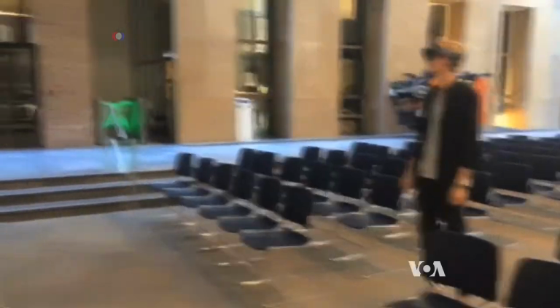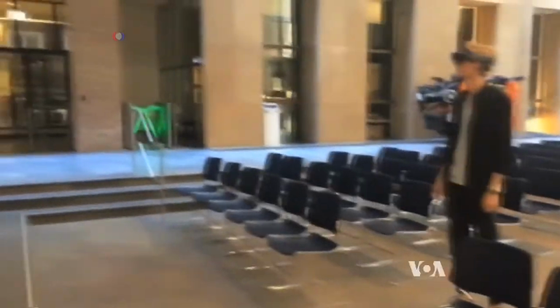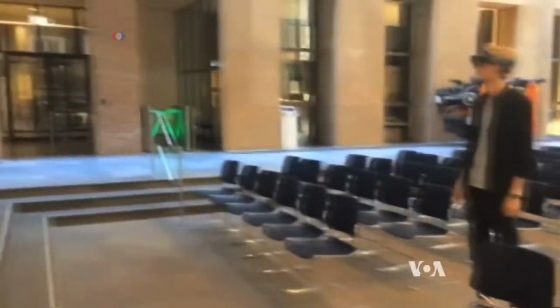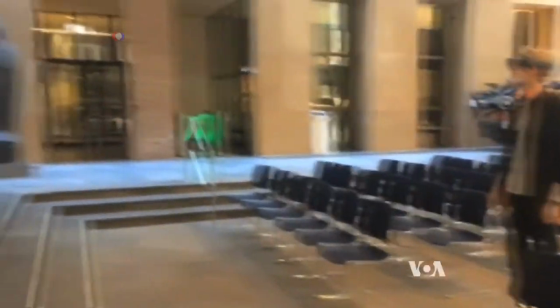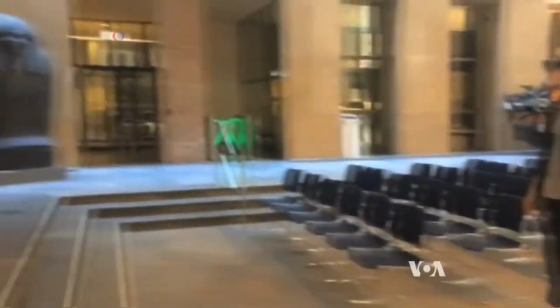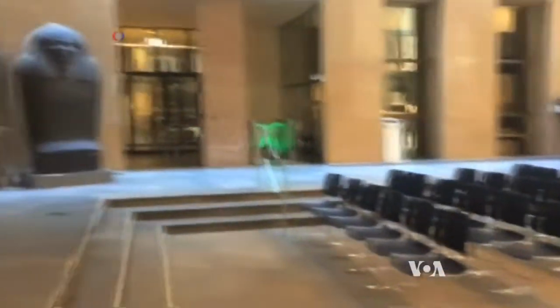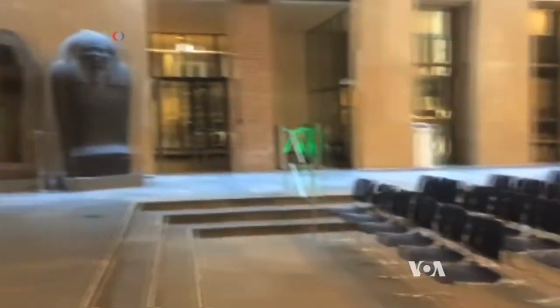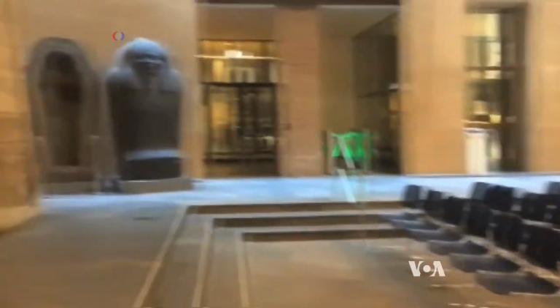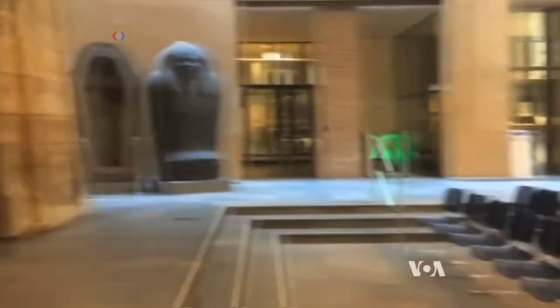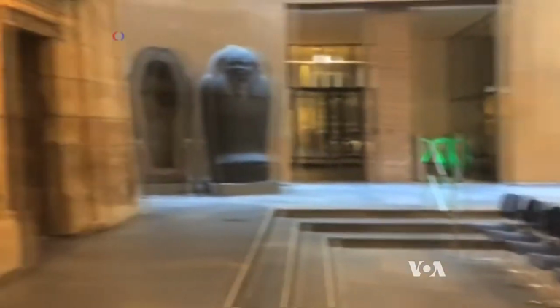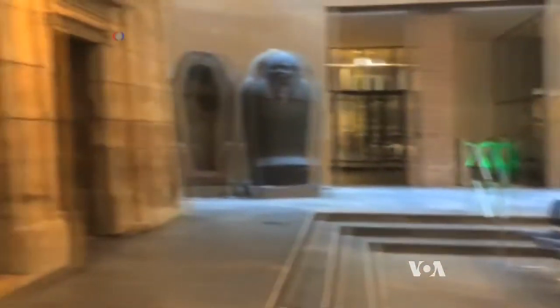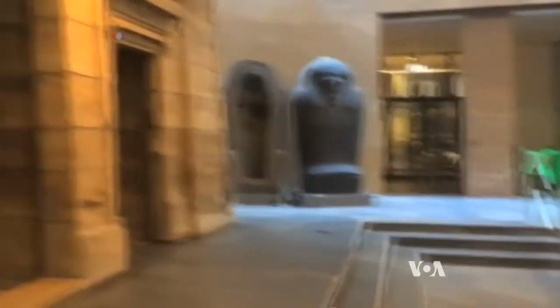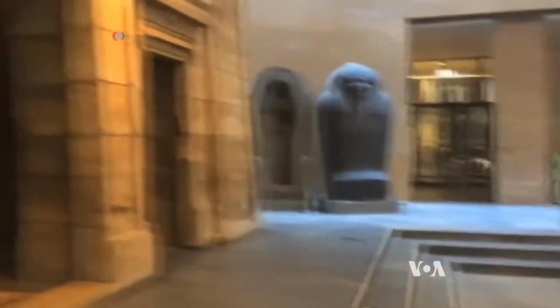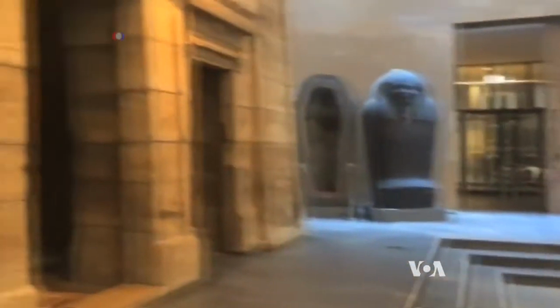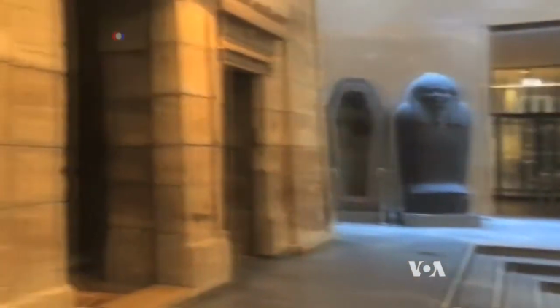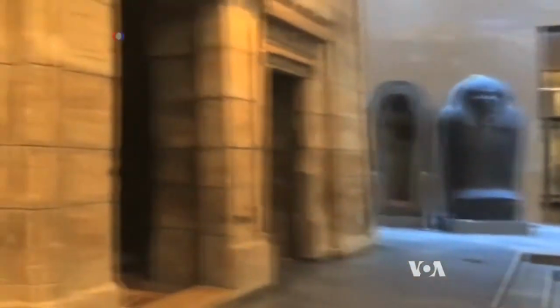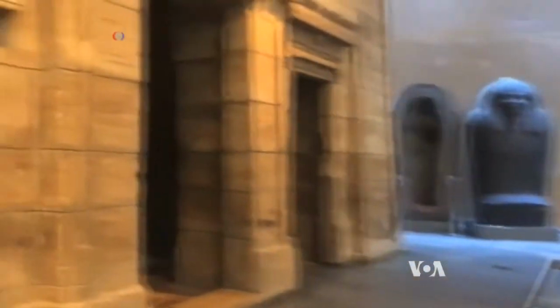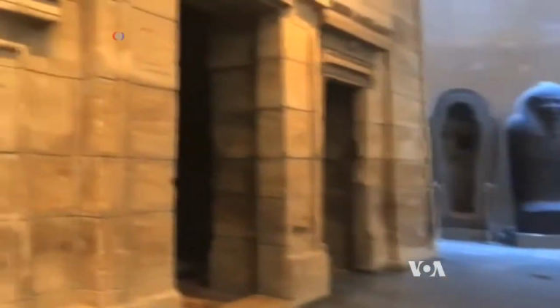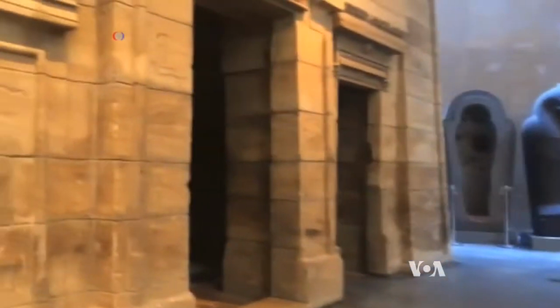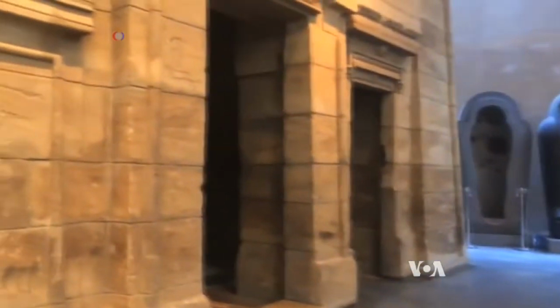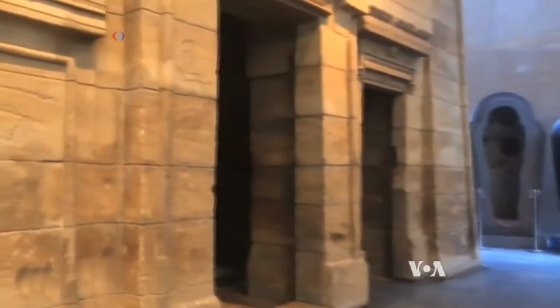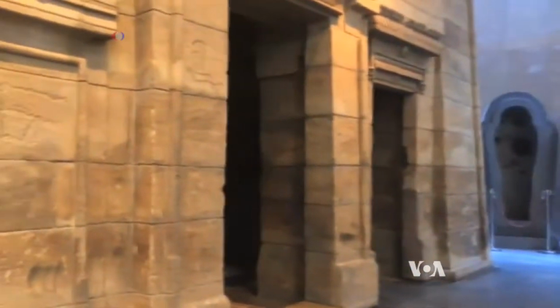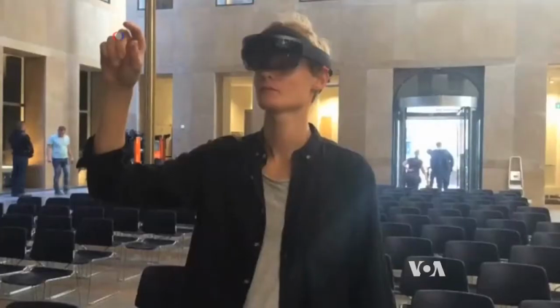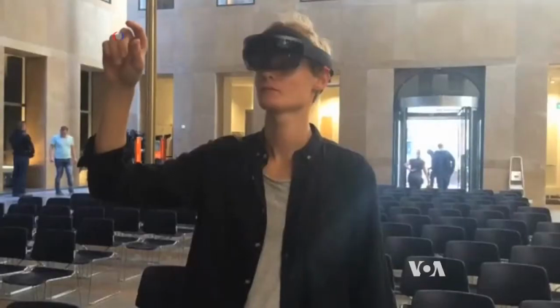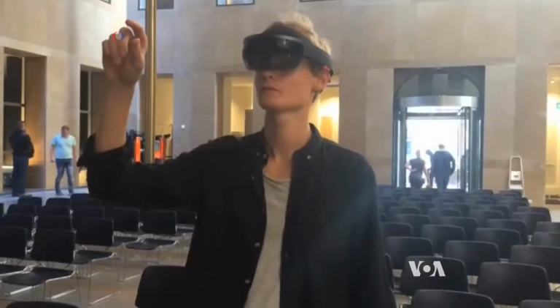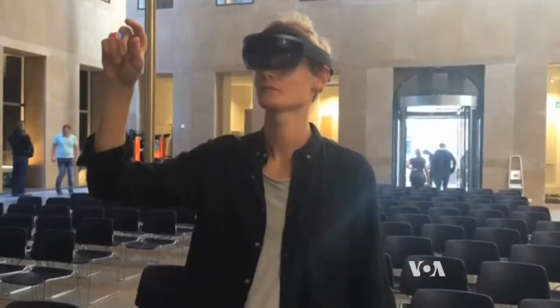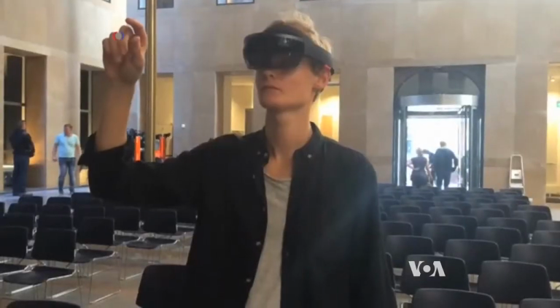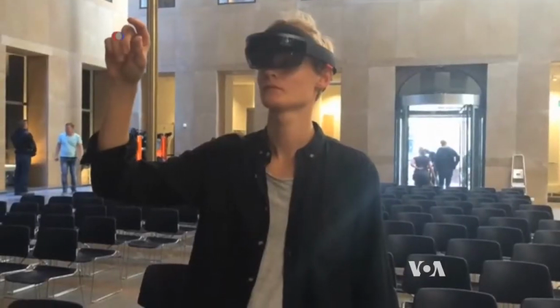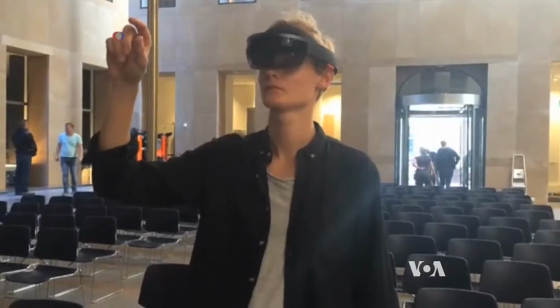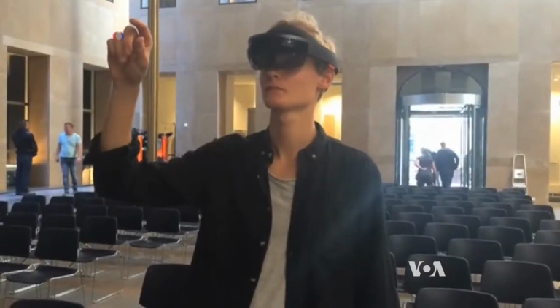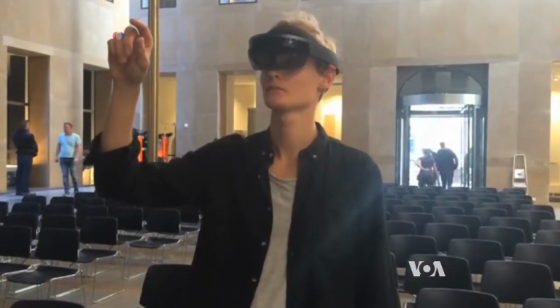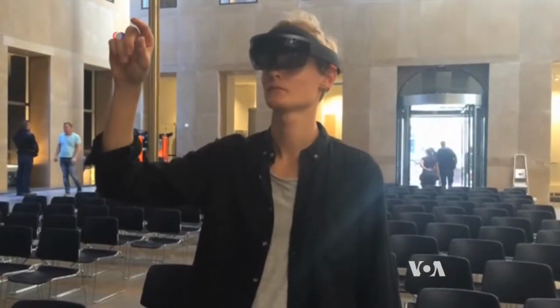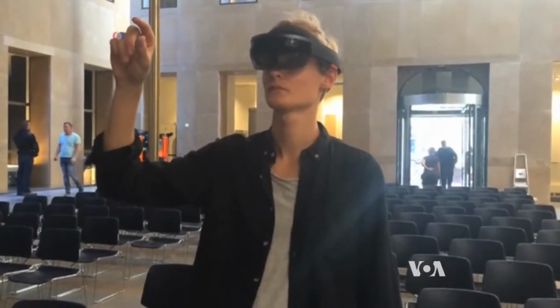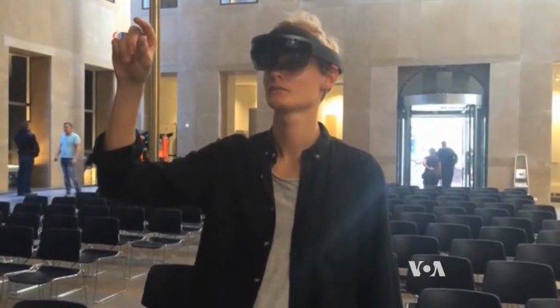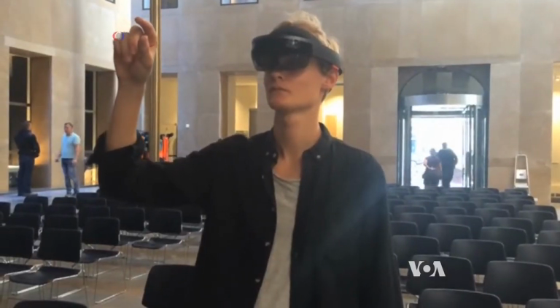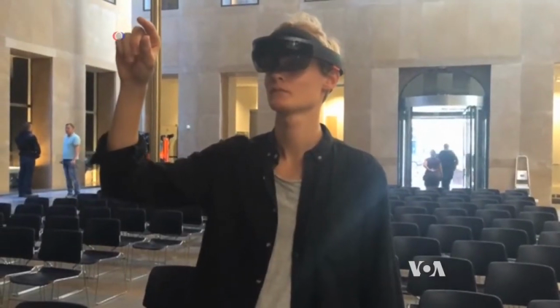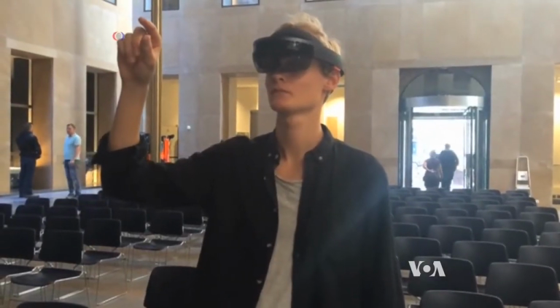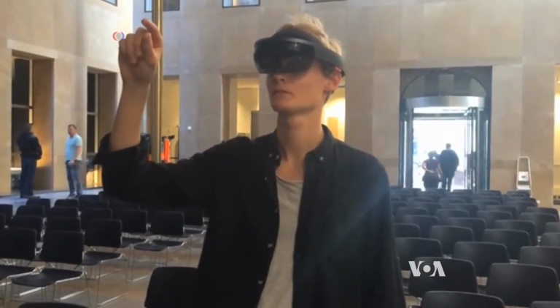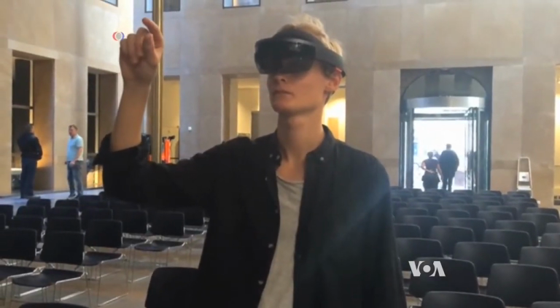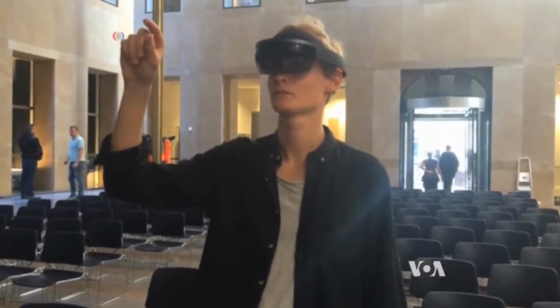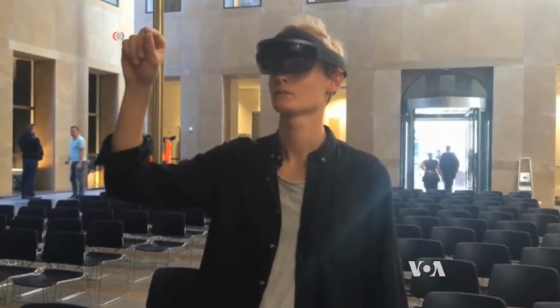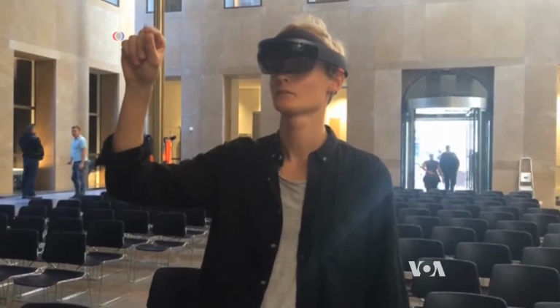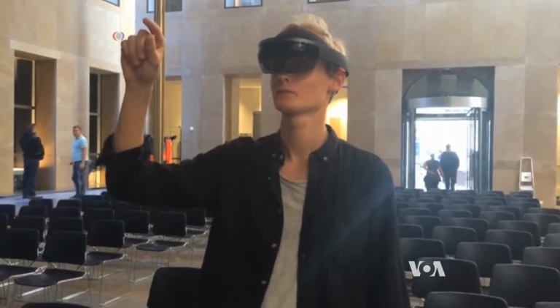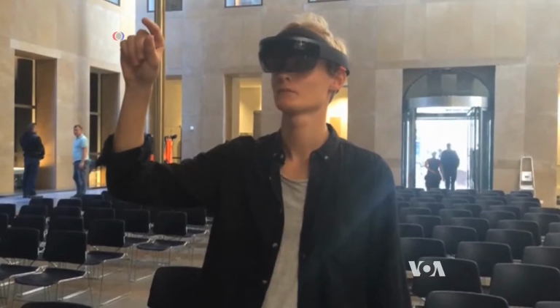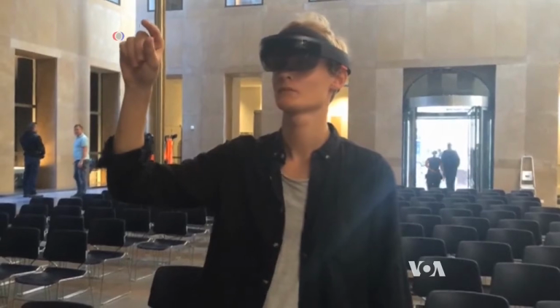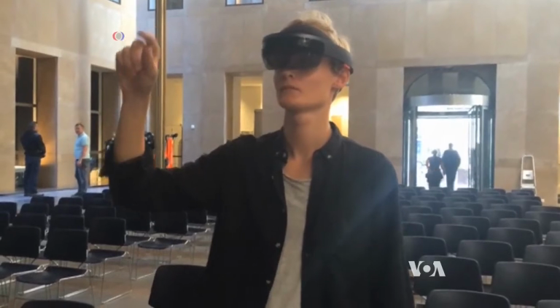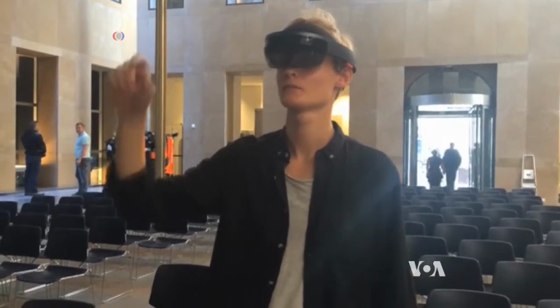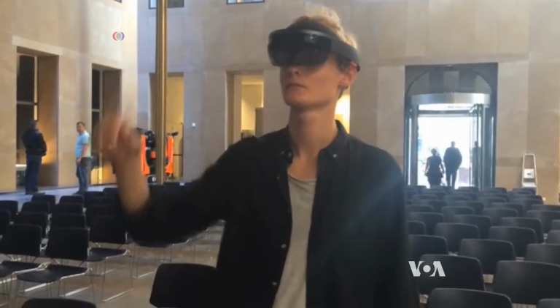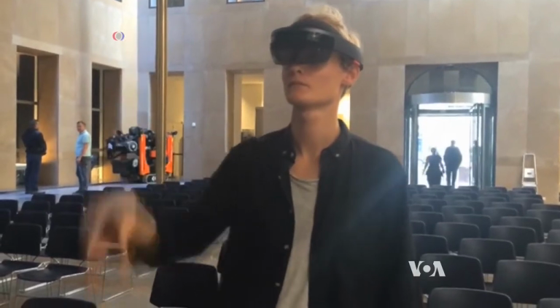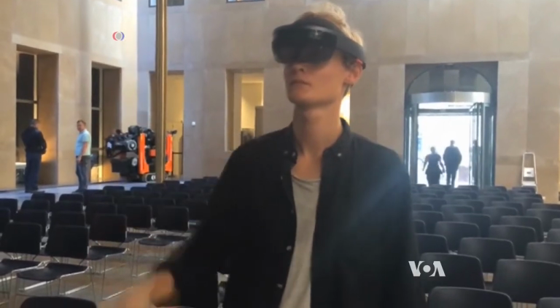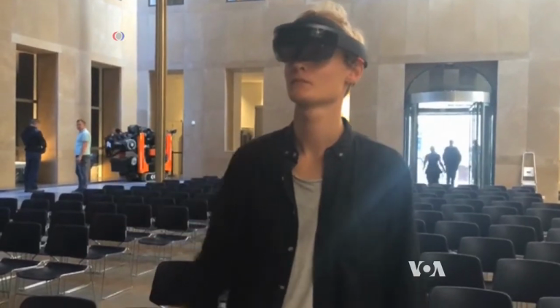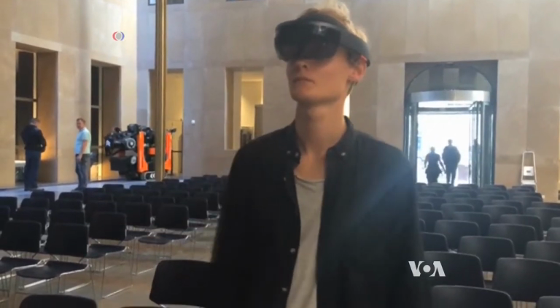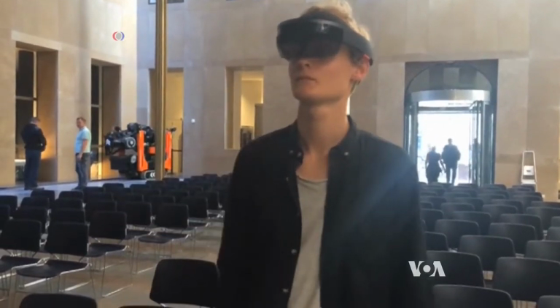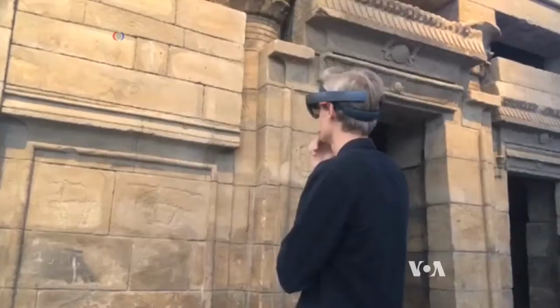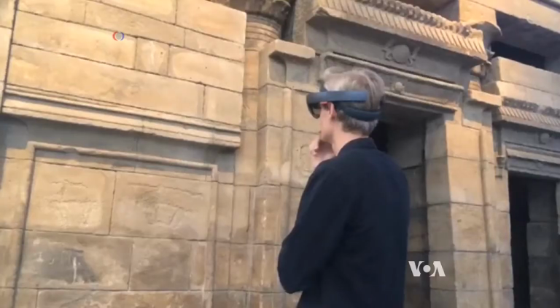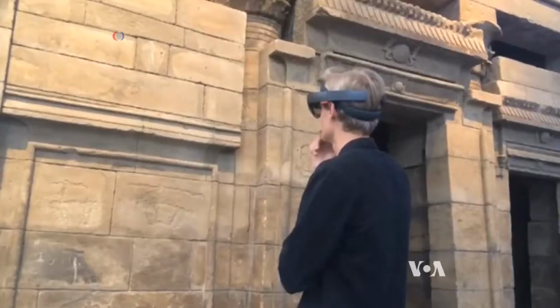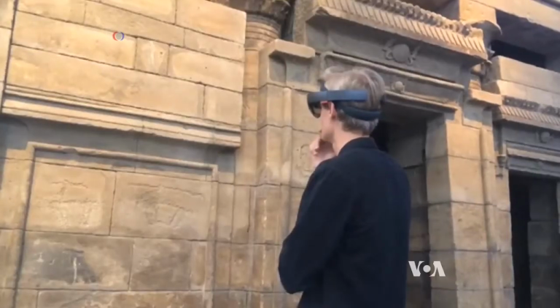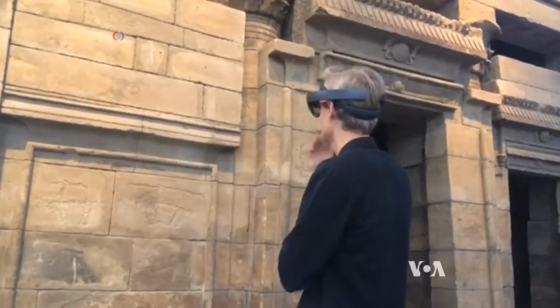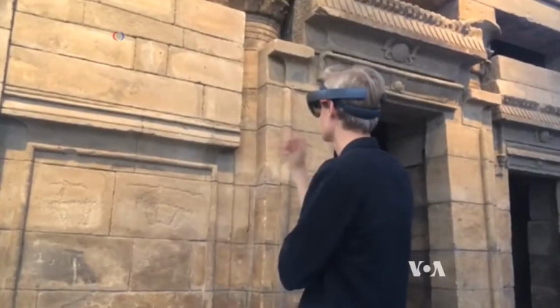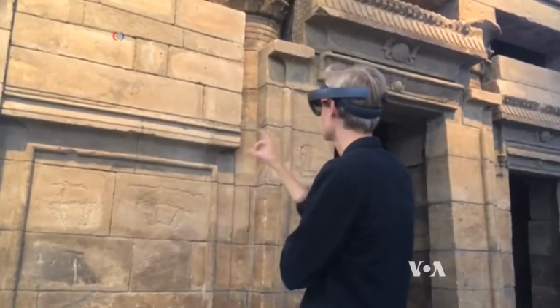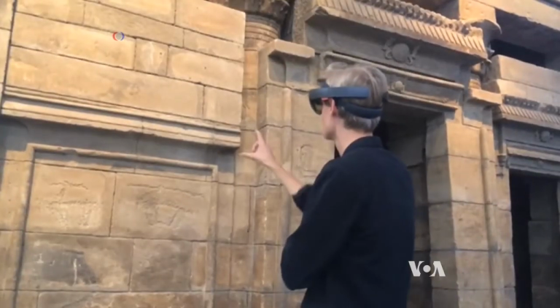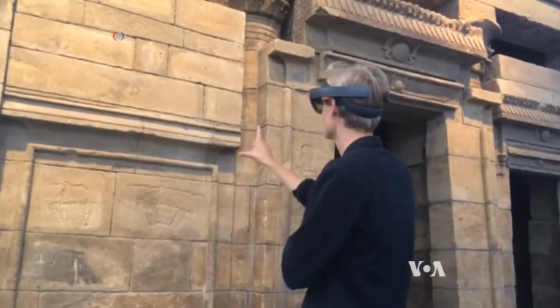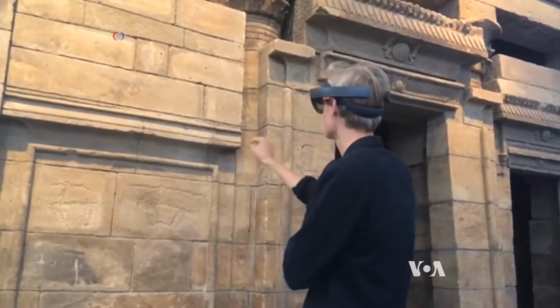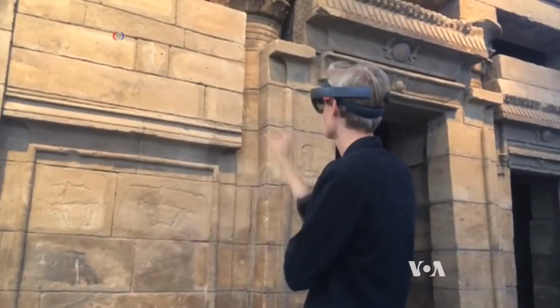The program is still under development, but museum officials hope that in the future the HoloLens will serve as an interactive tour guide for exhibits that may be hidden from public view. Deborah Block, VOA News, Washington.